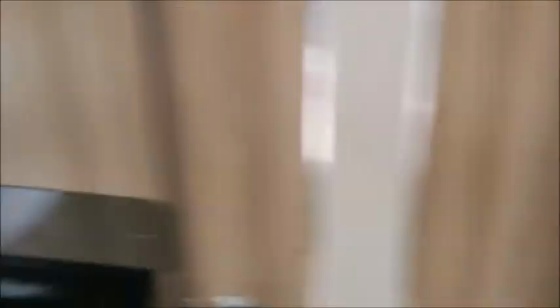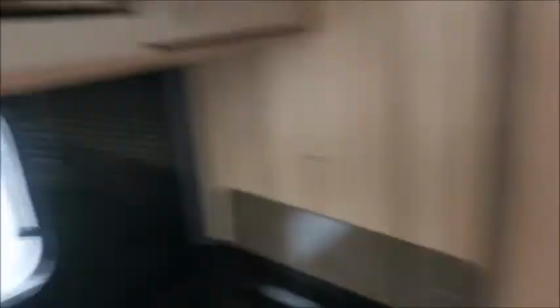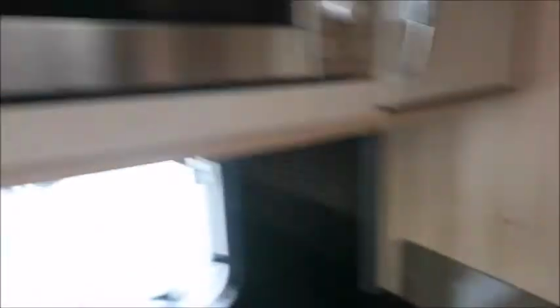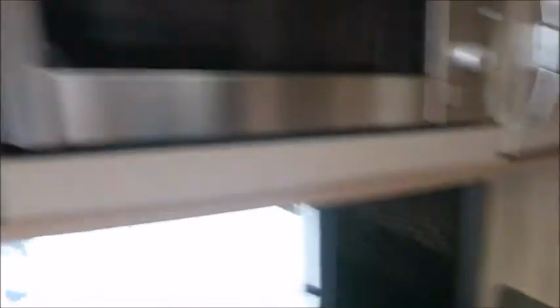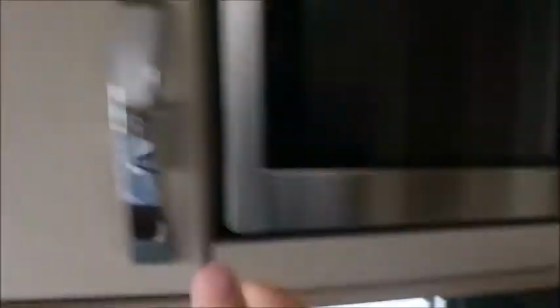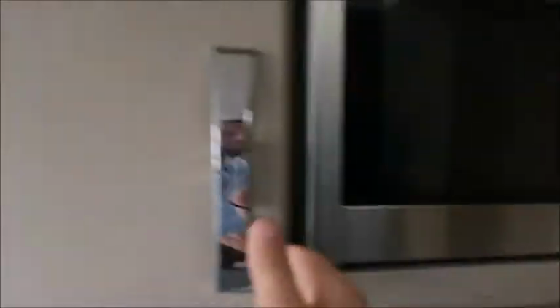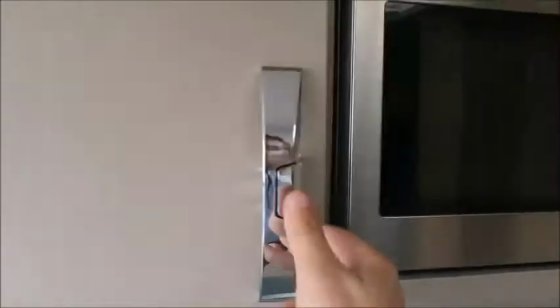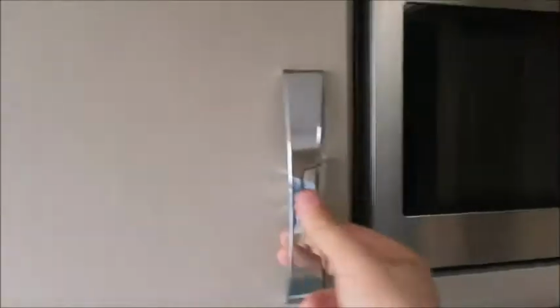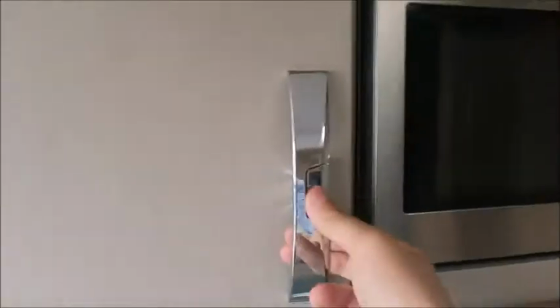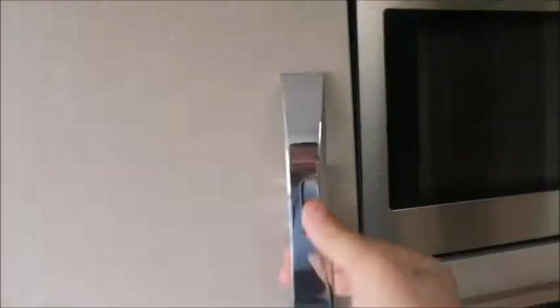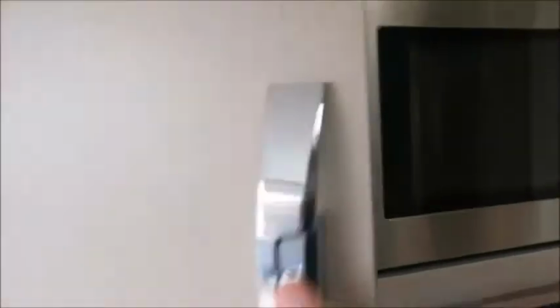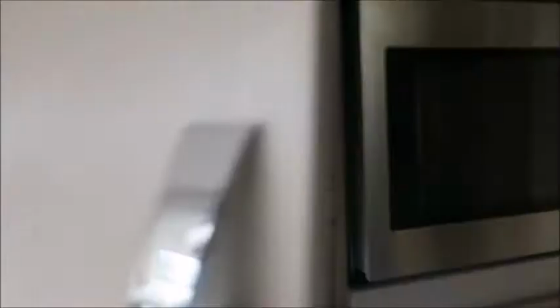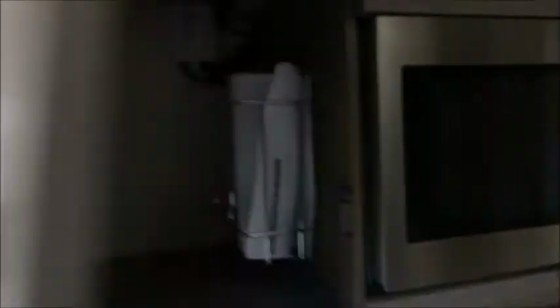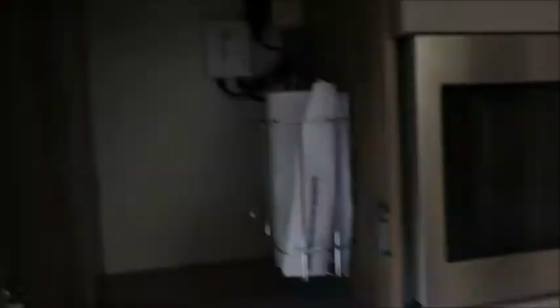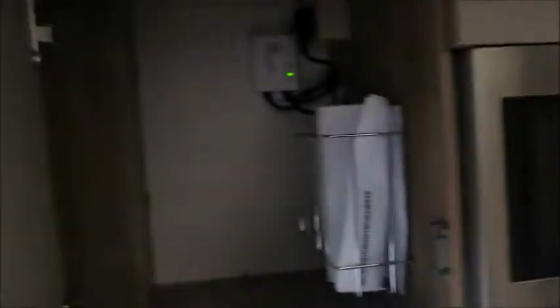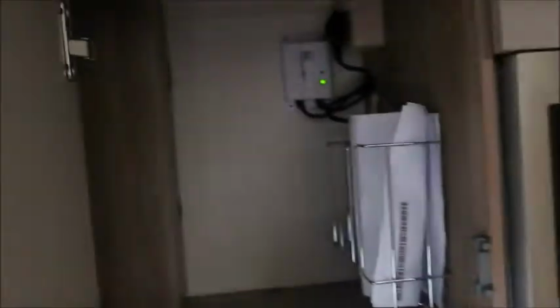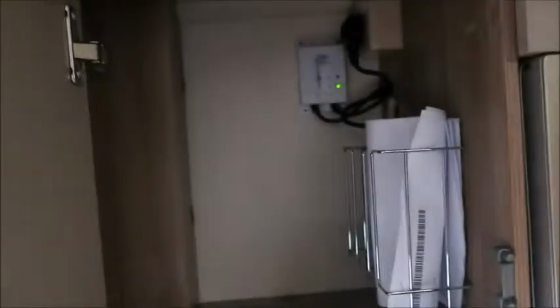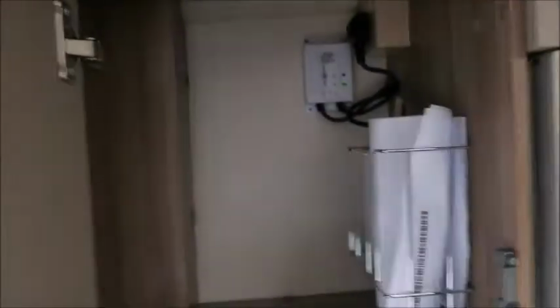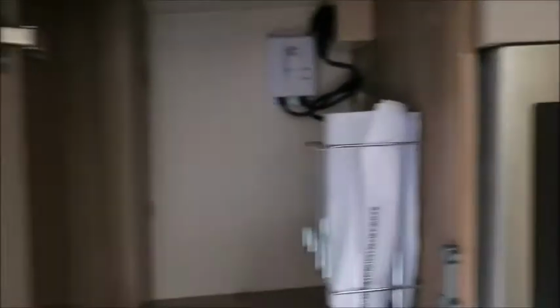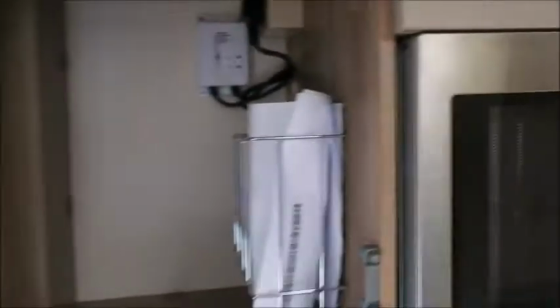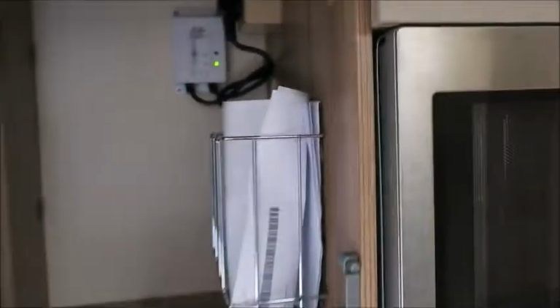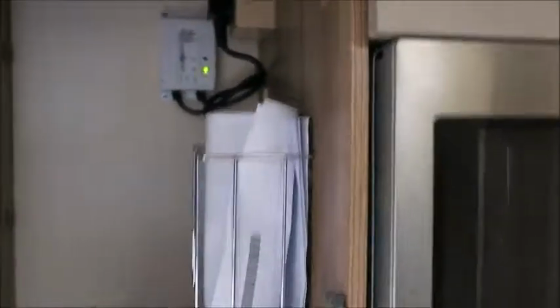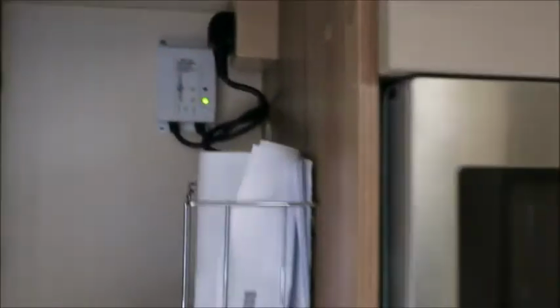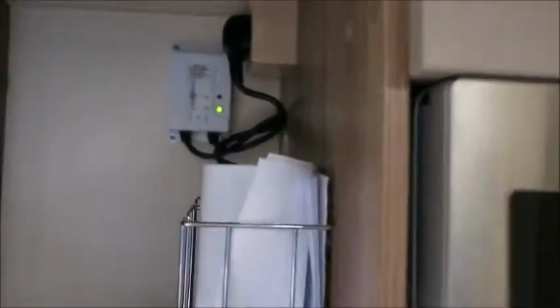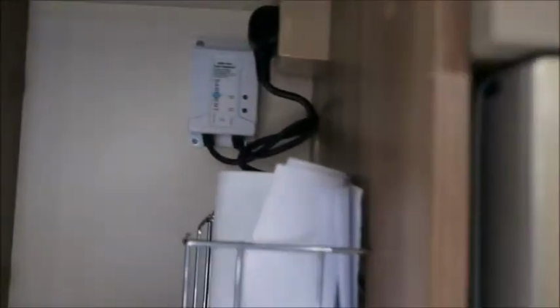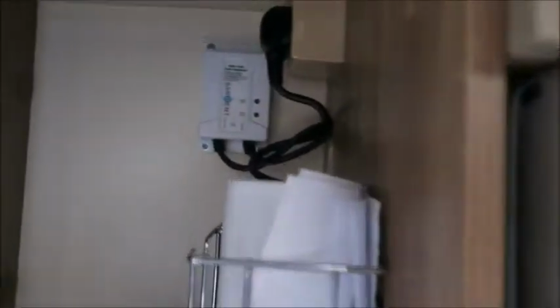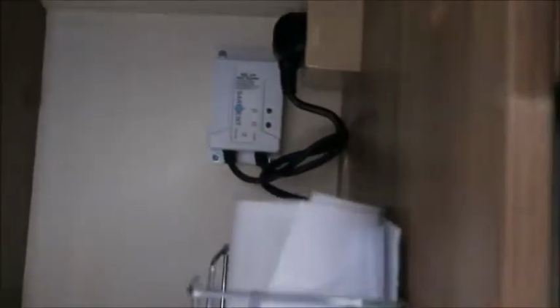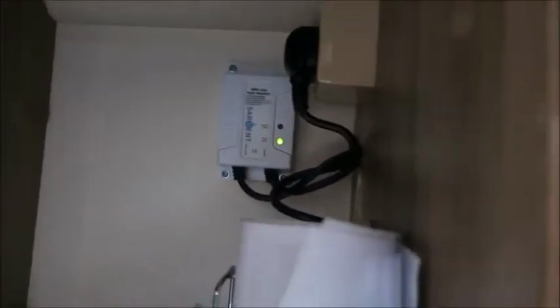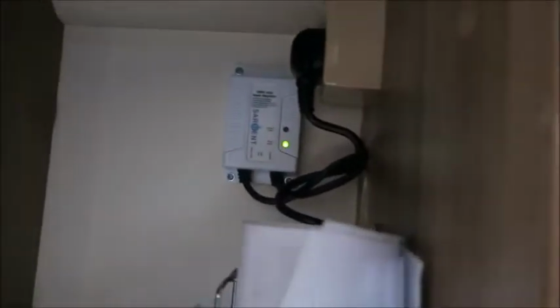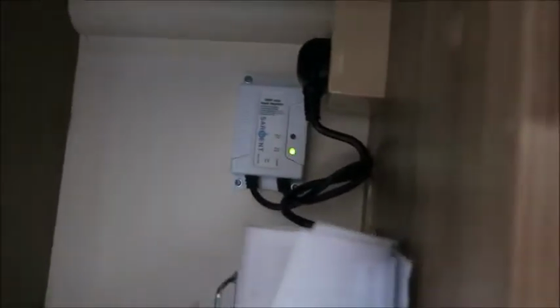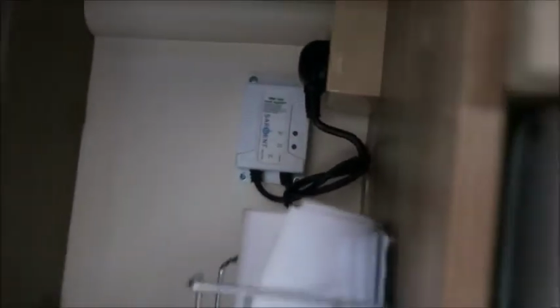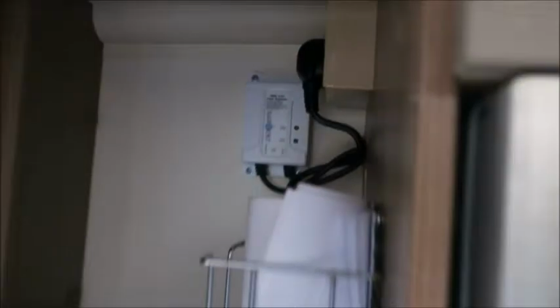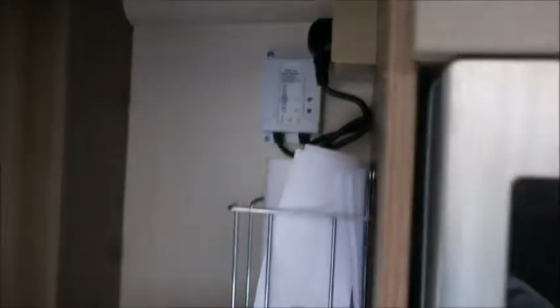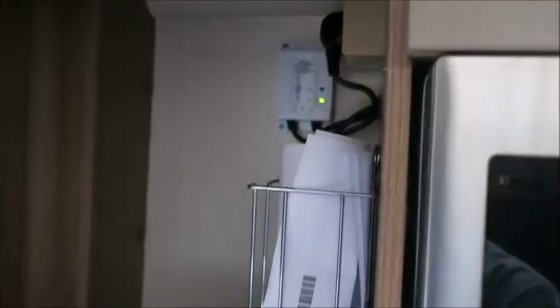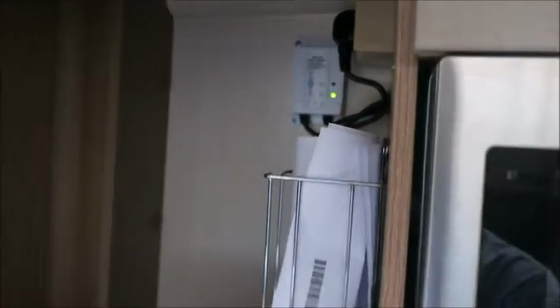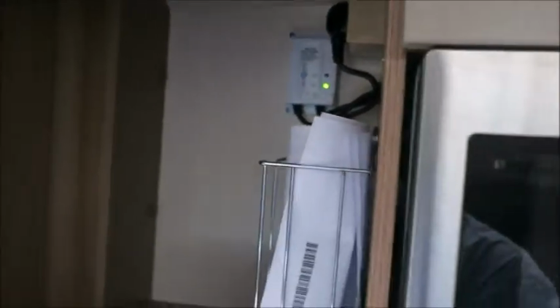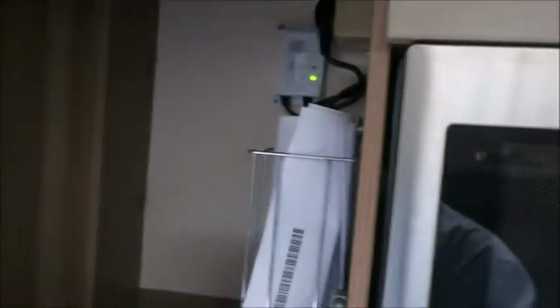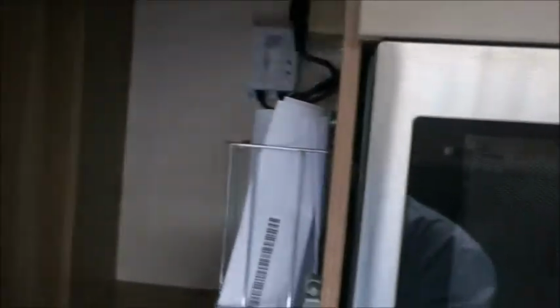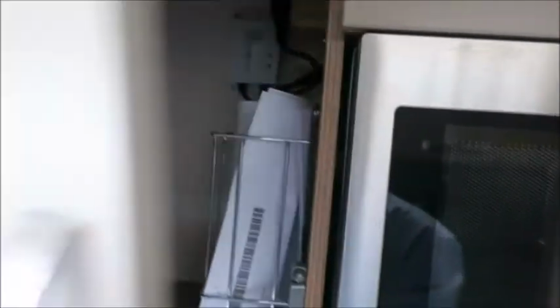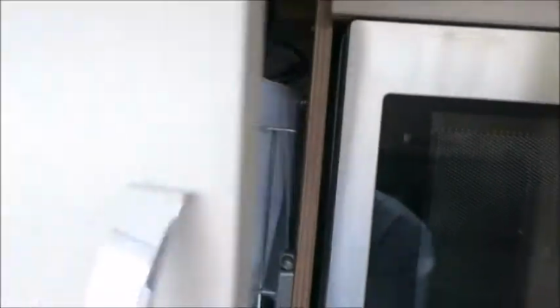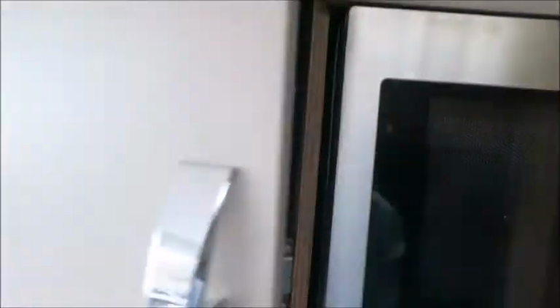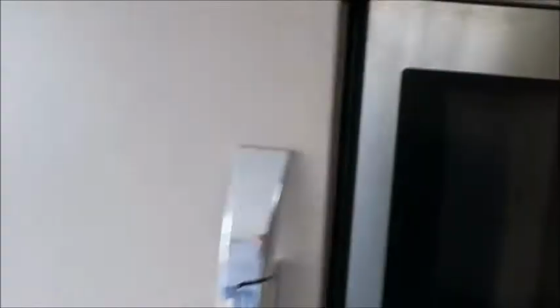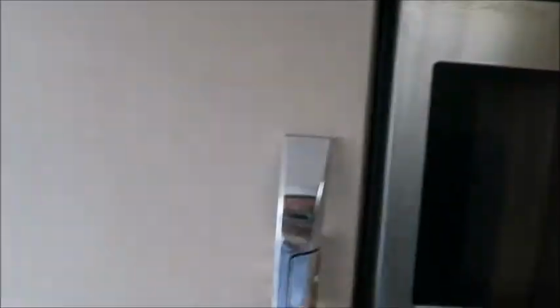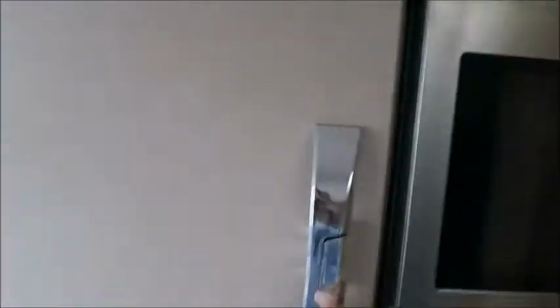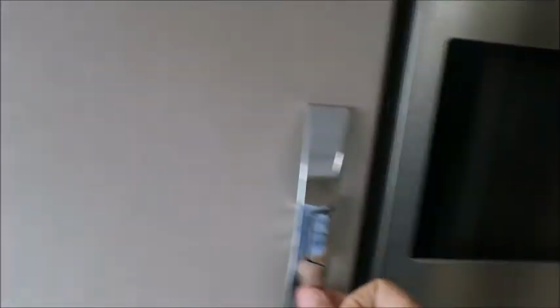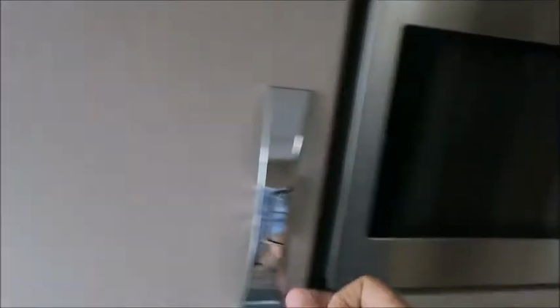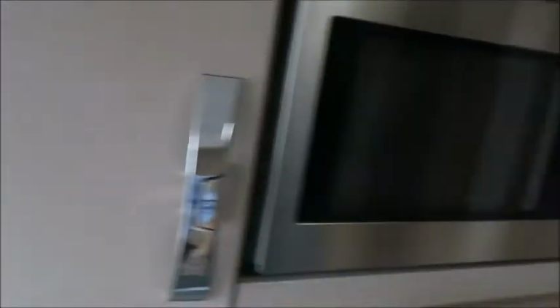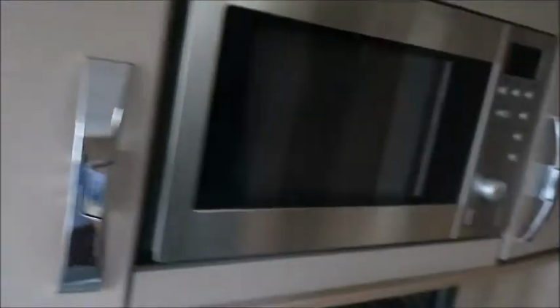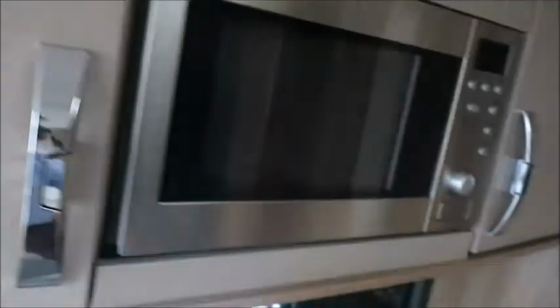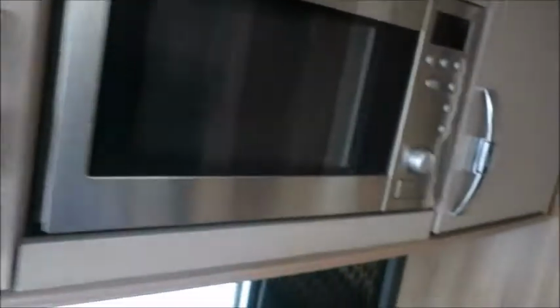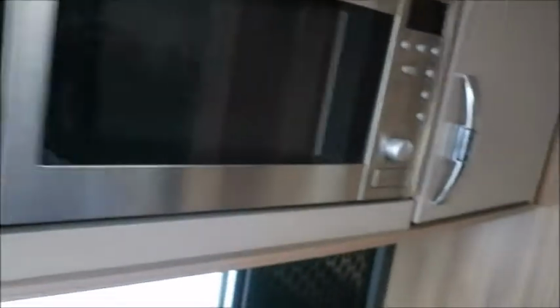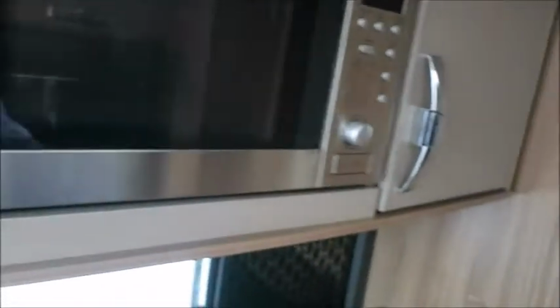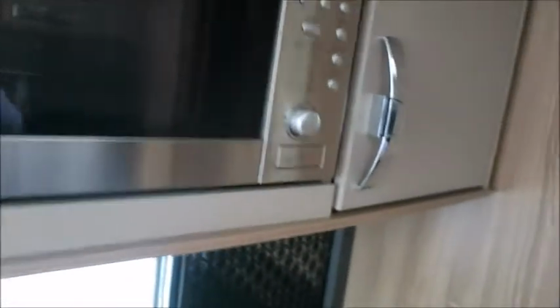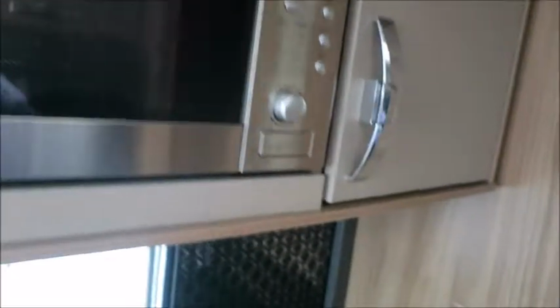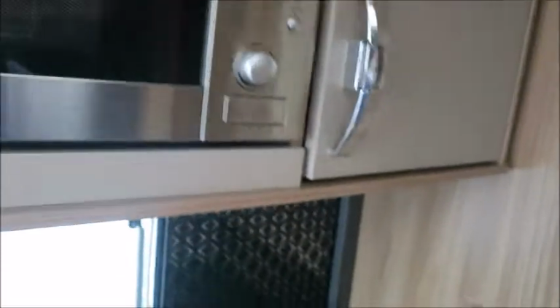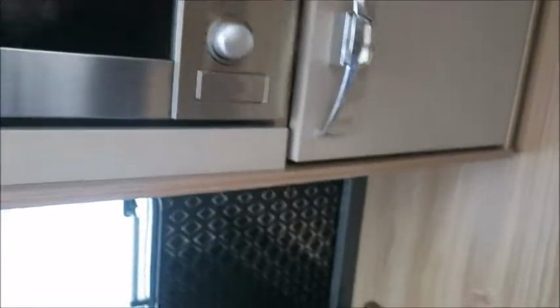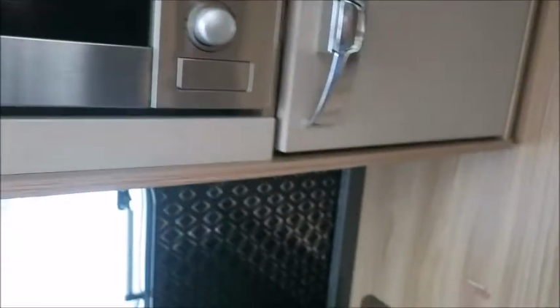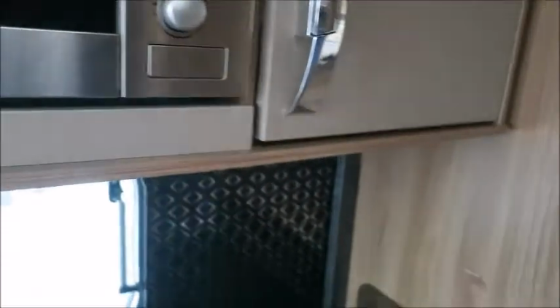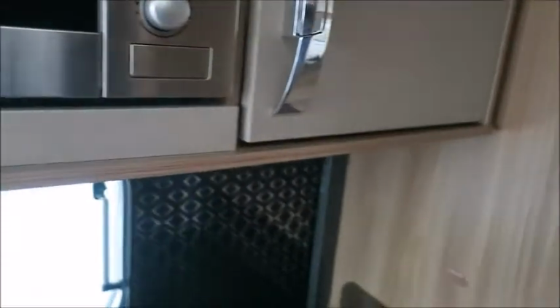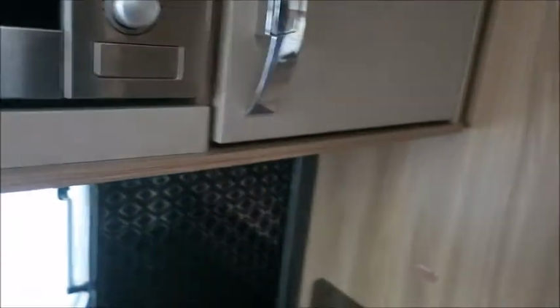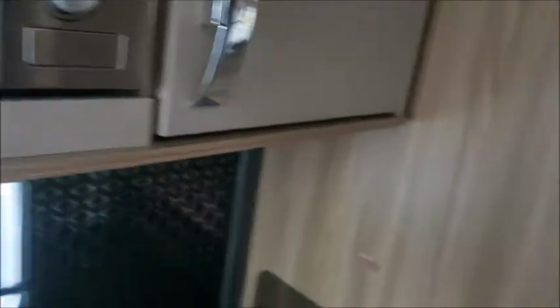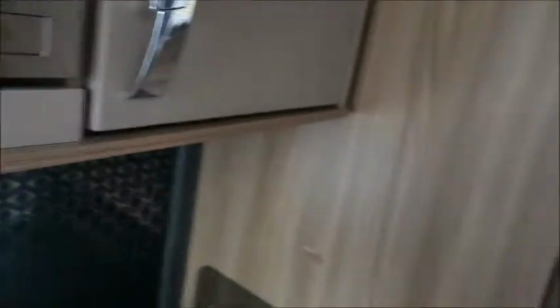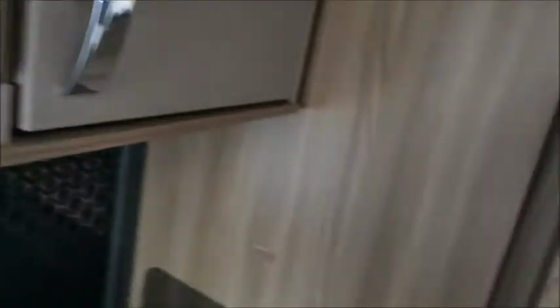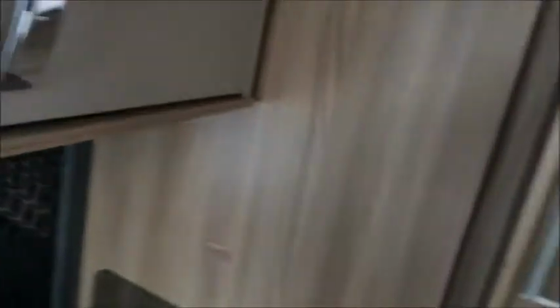If we look in these cabinets we'll see we've got a solar panel which has been fitted to the roof, which is very helpful.